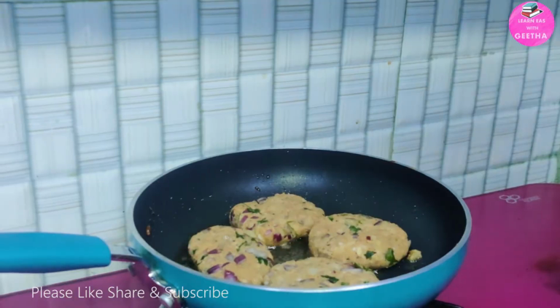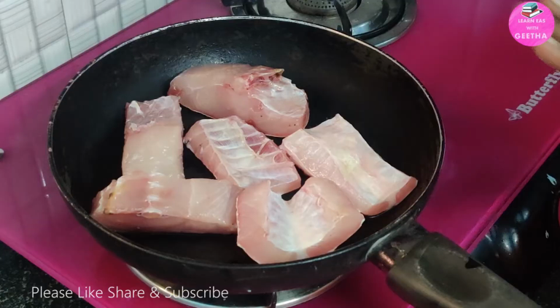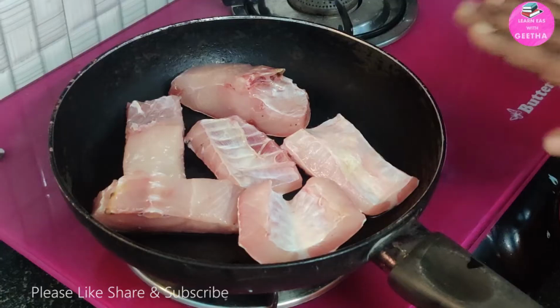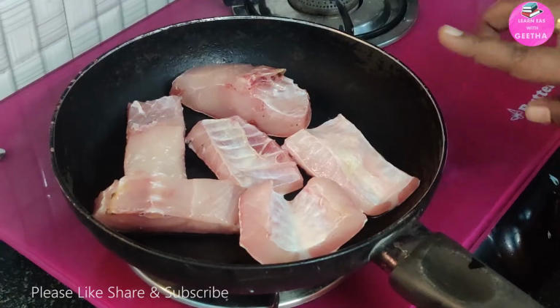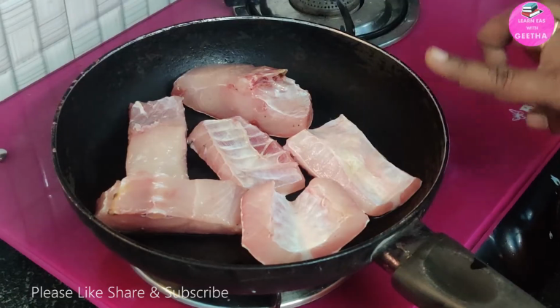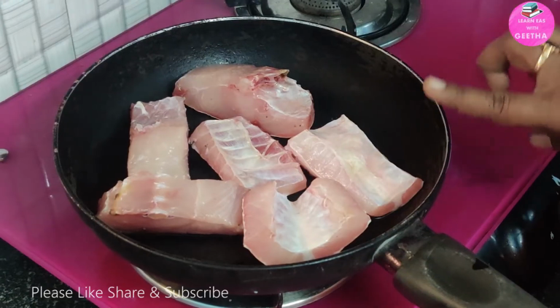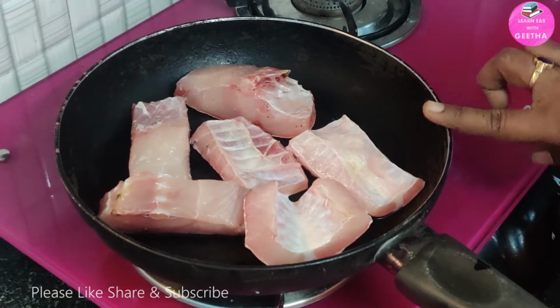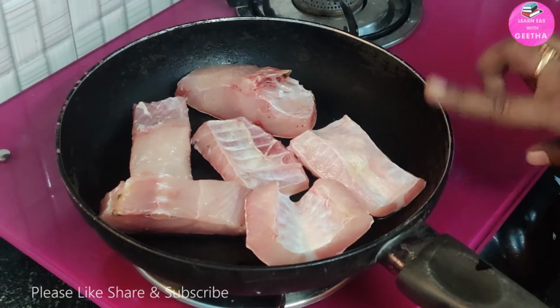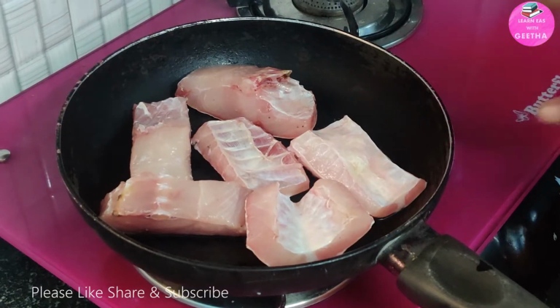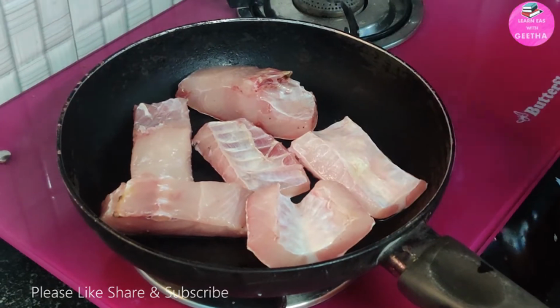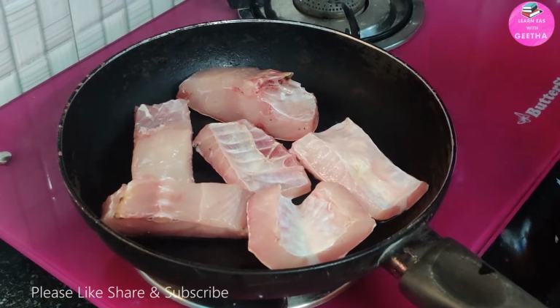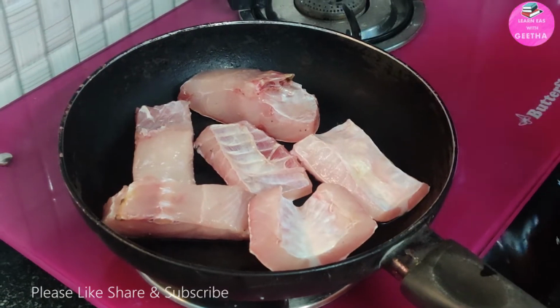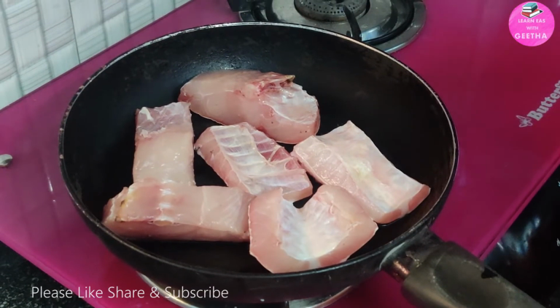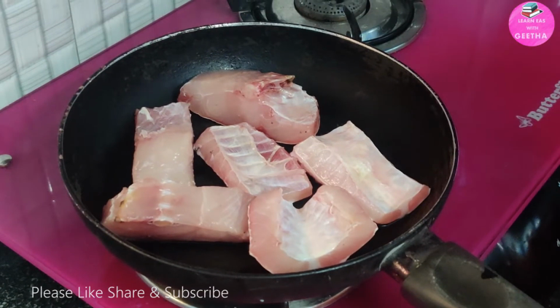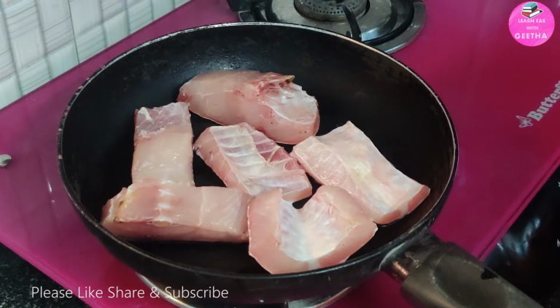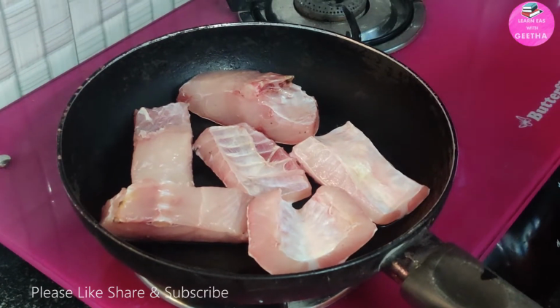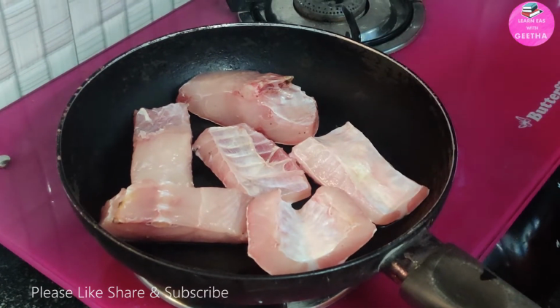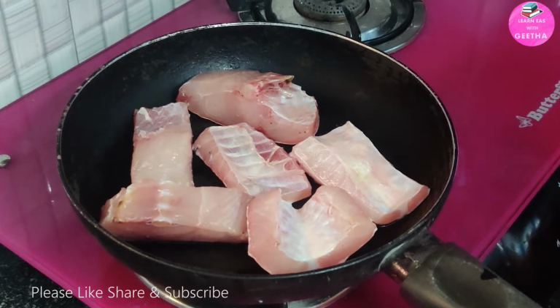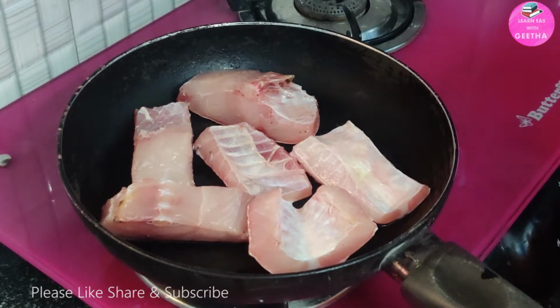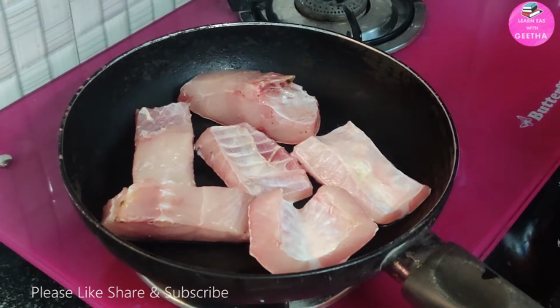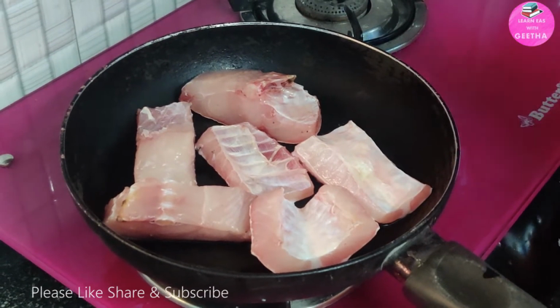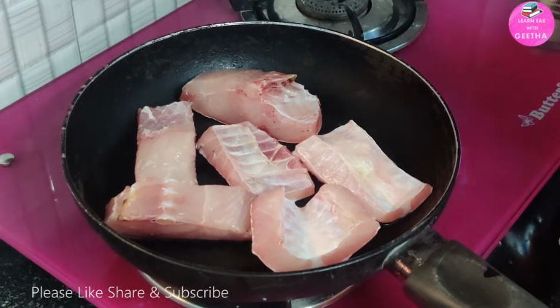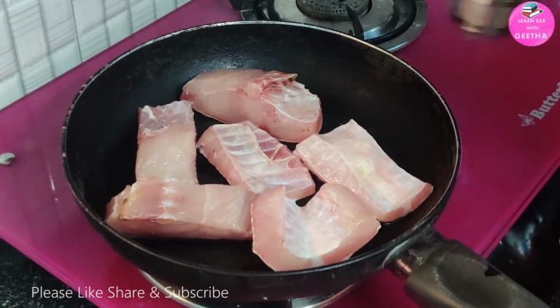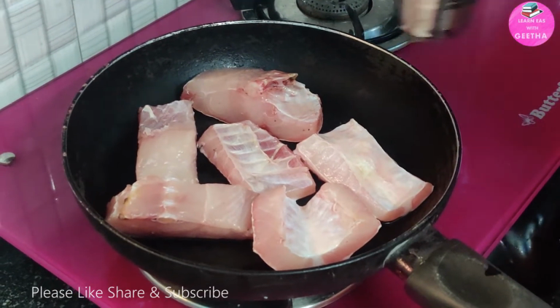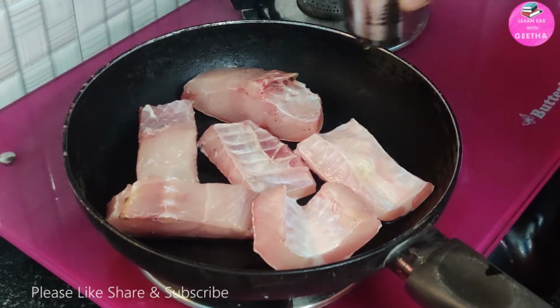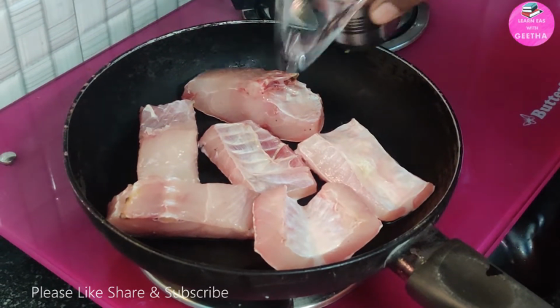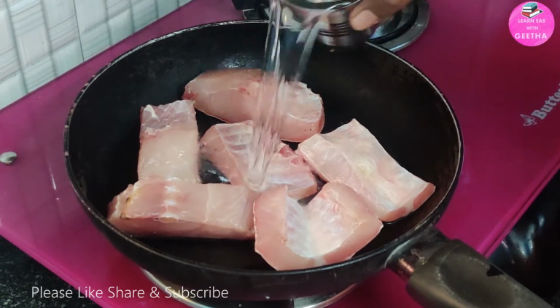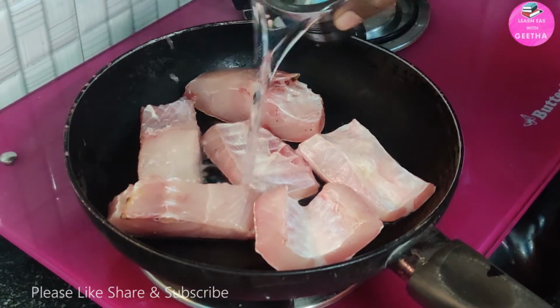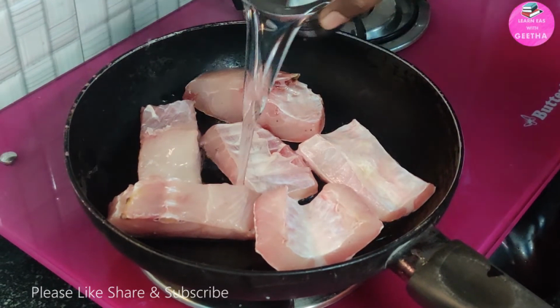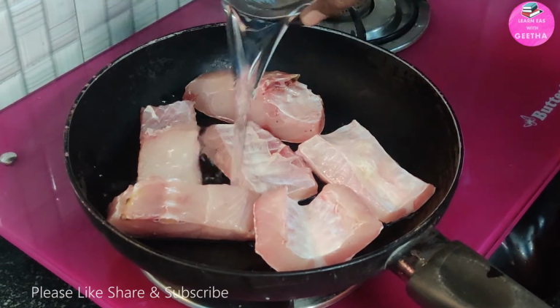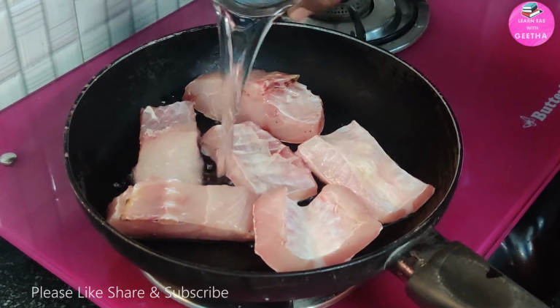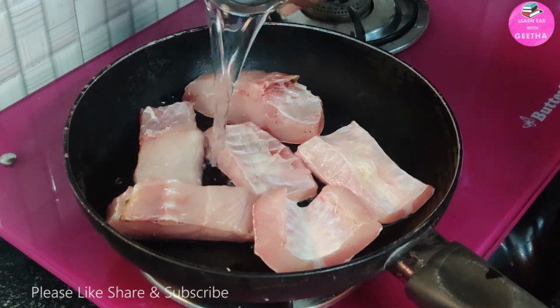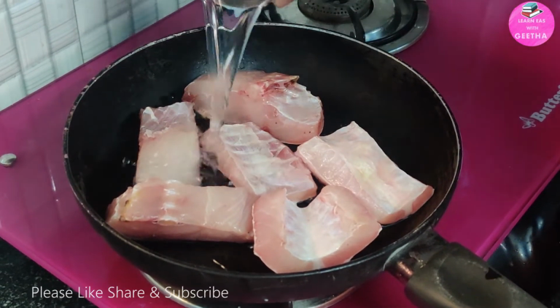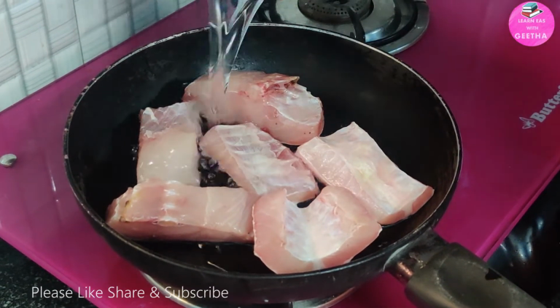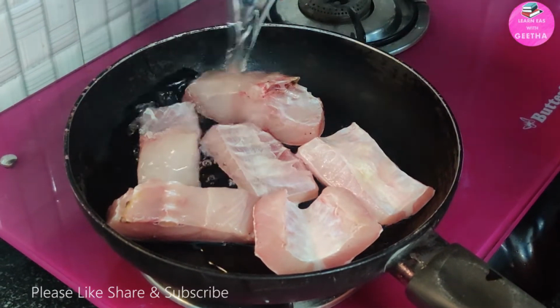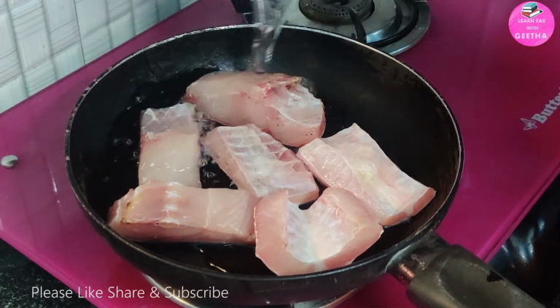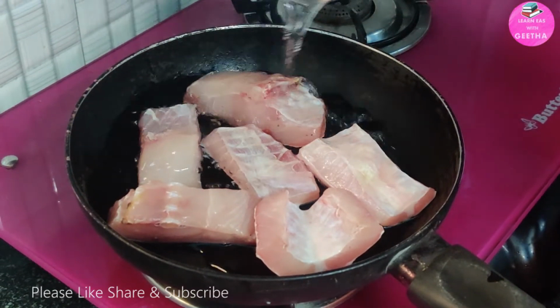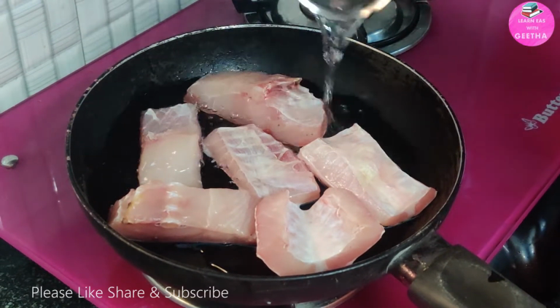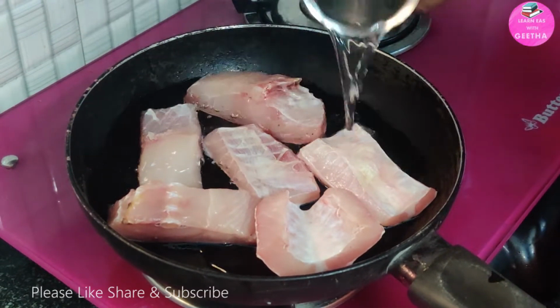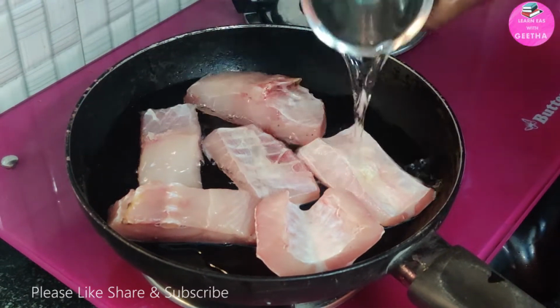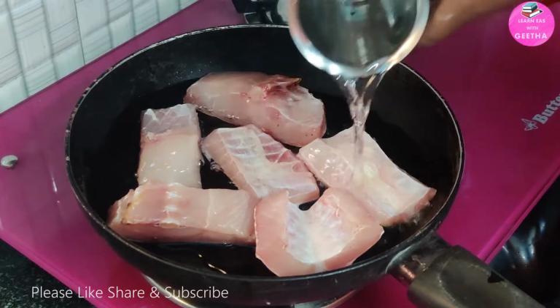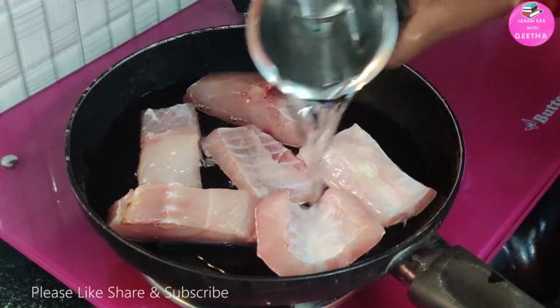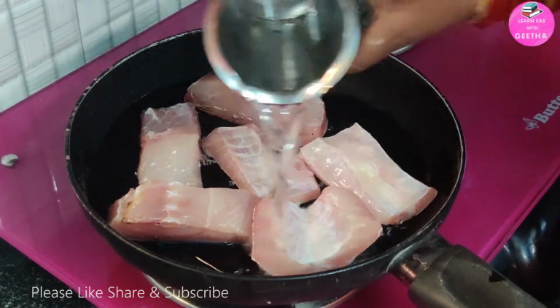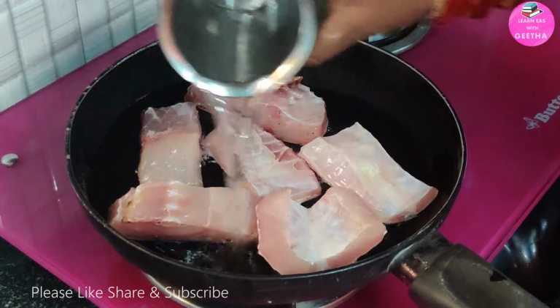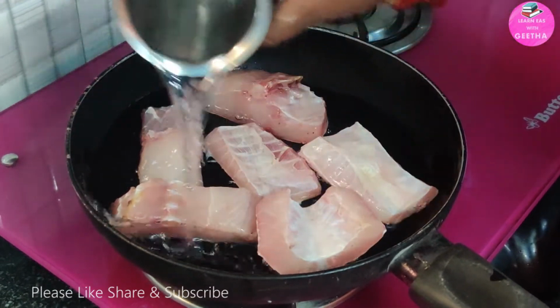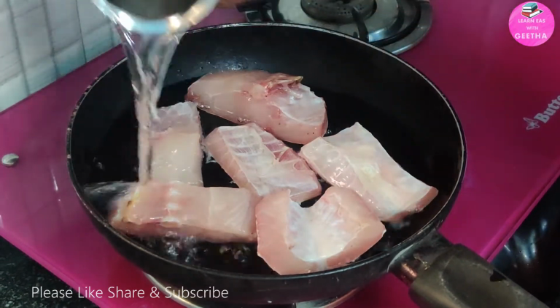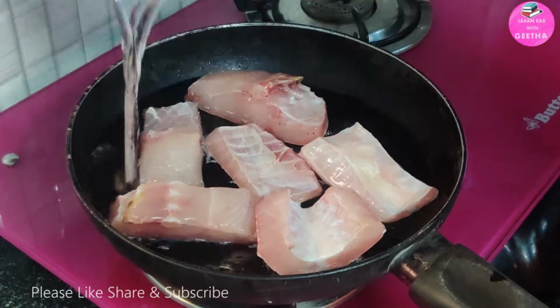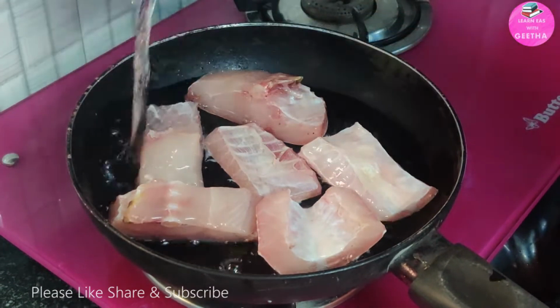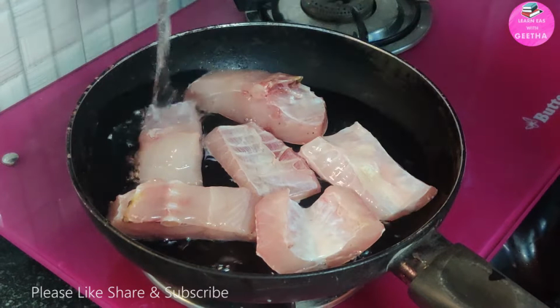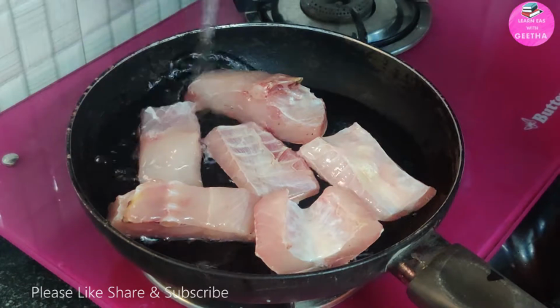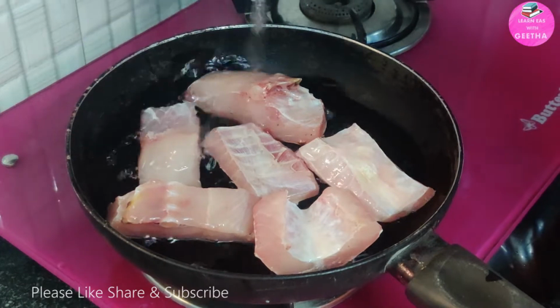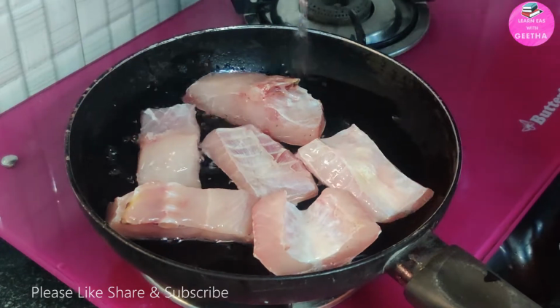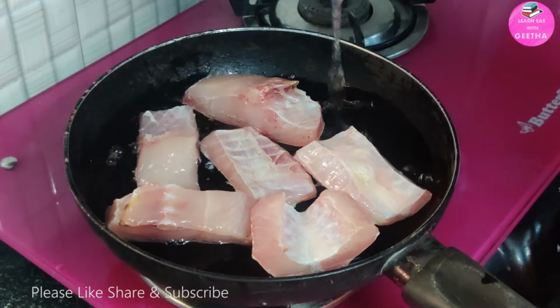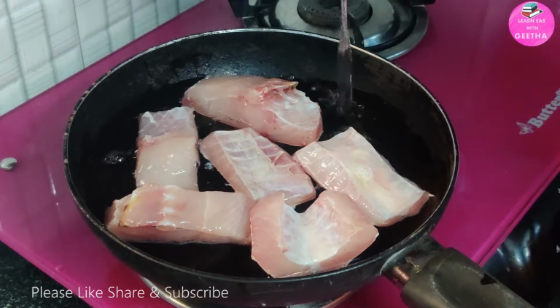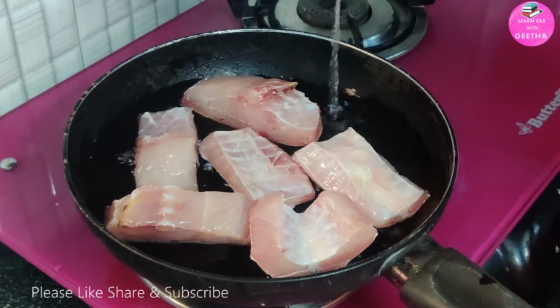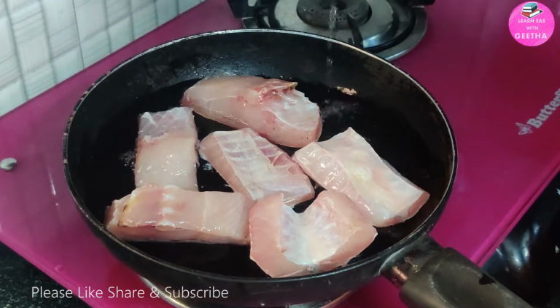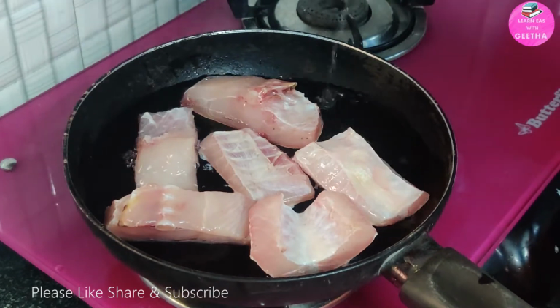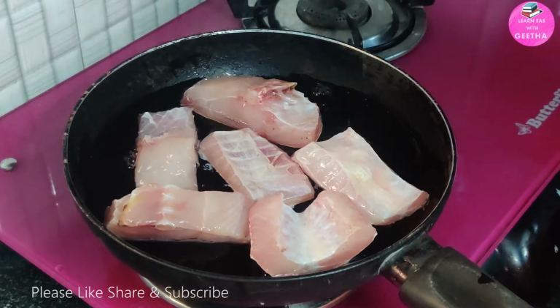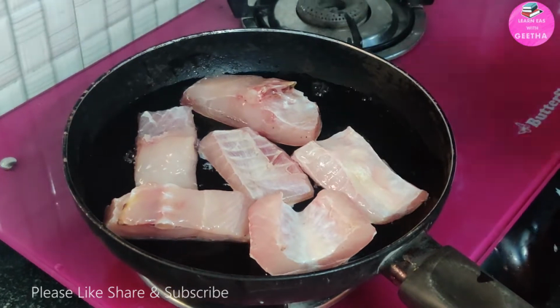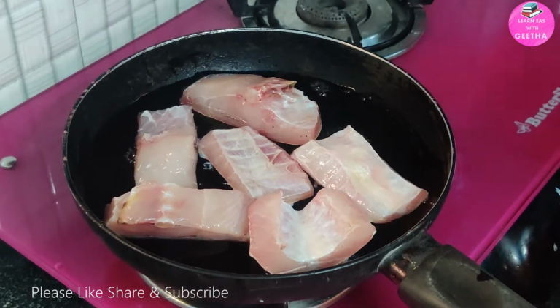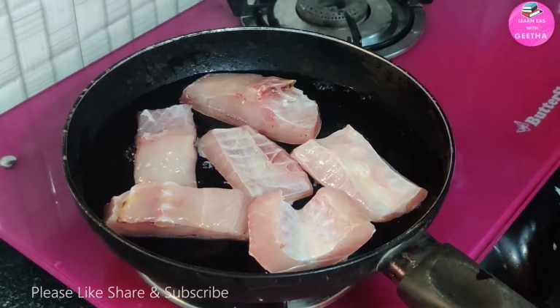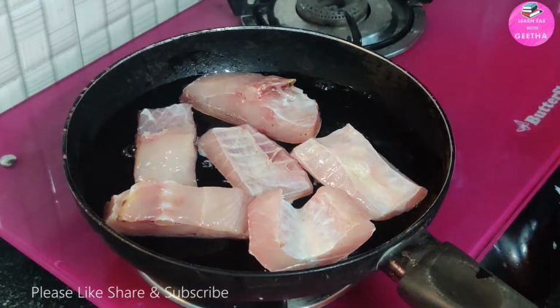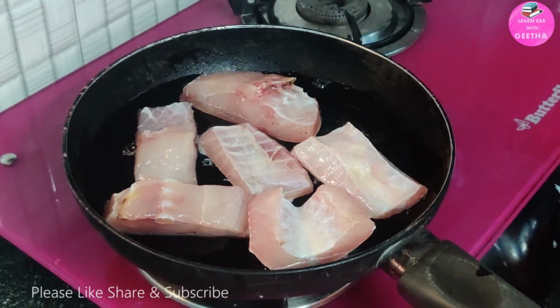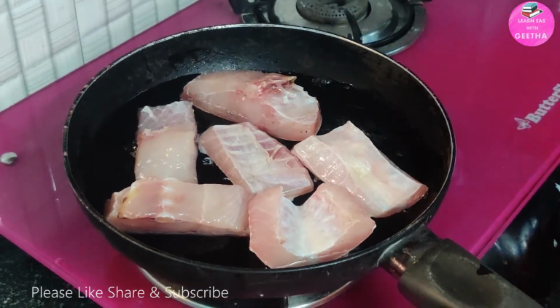Let's start. First of all, I have 4 to 5 pieces of fish. I have a boneless fish.